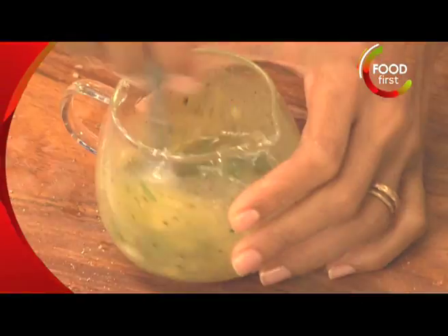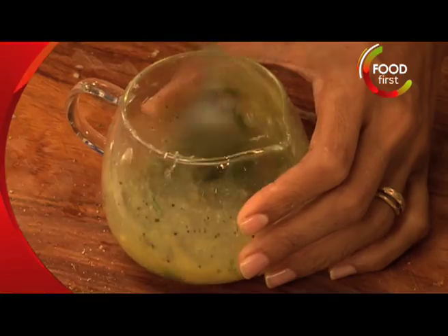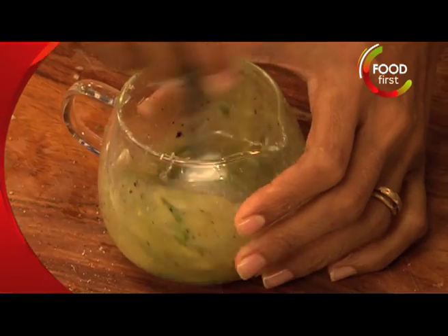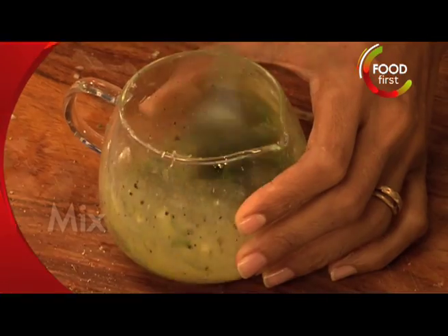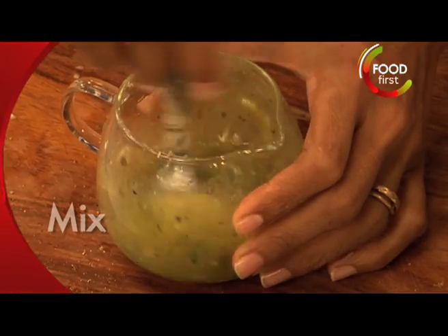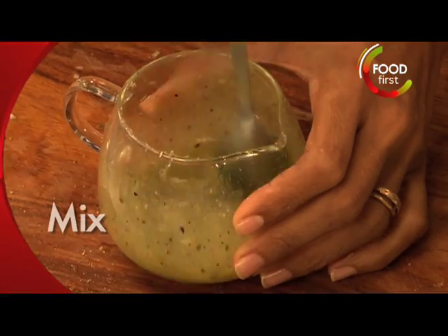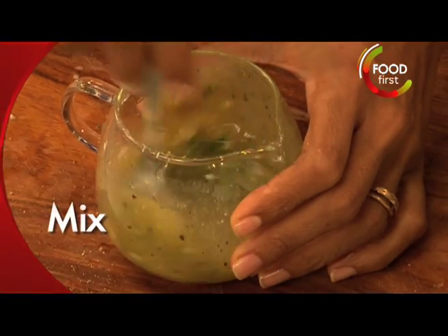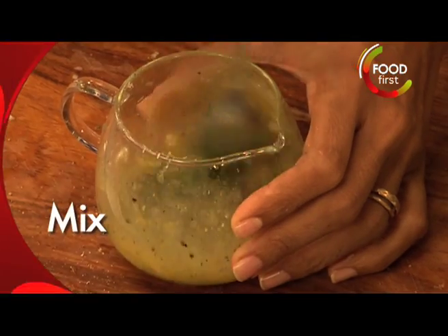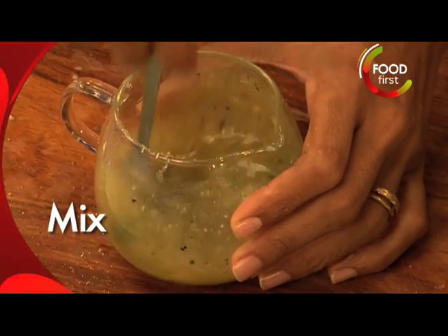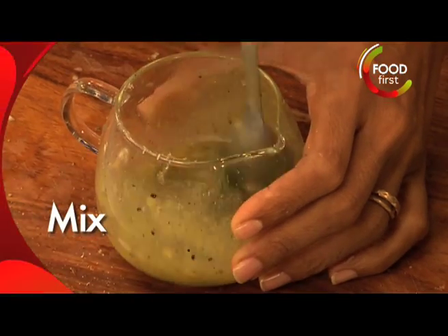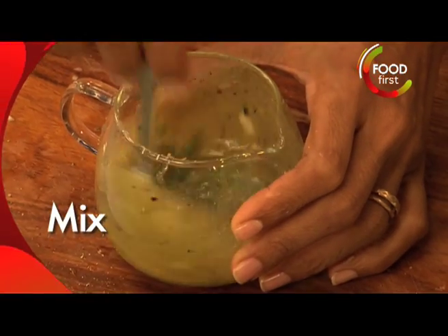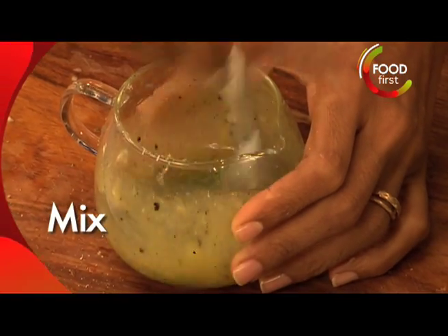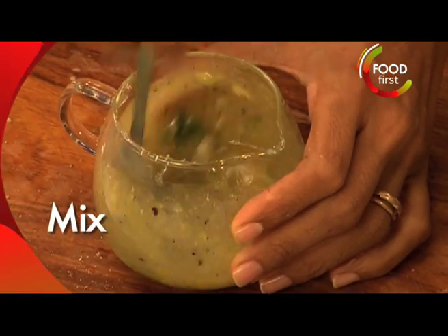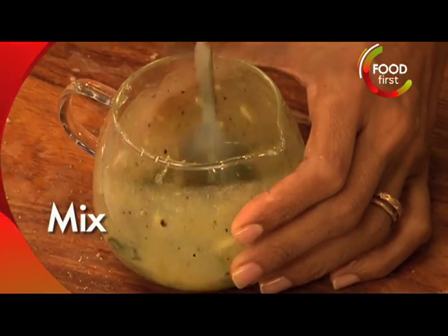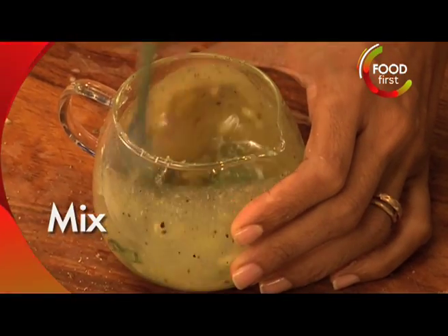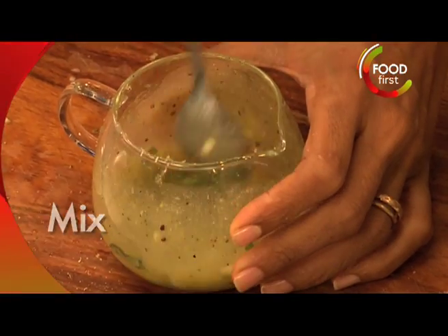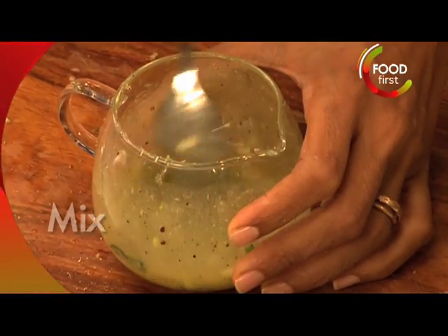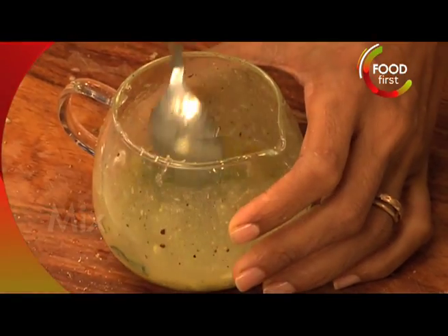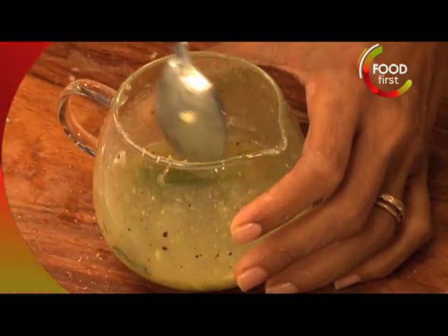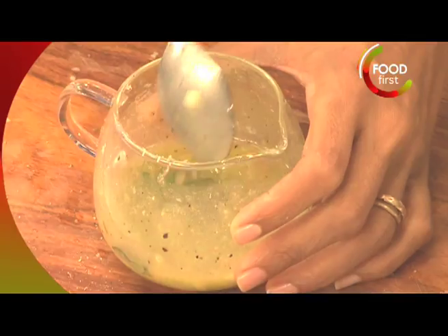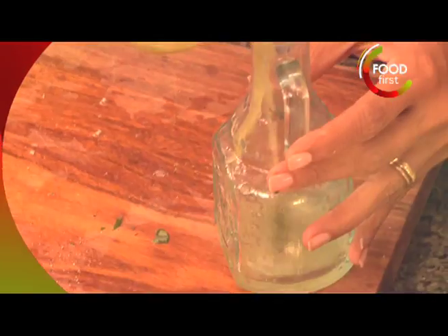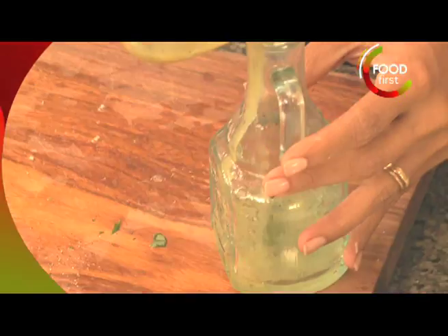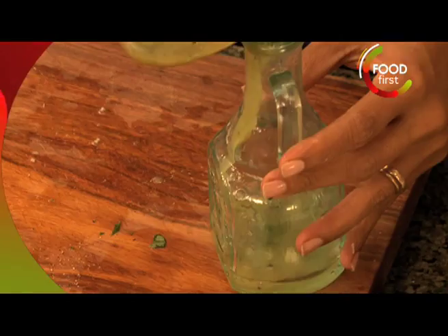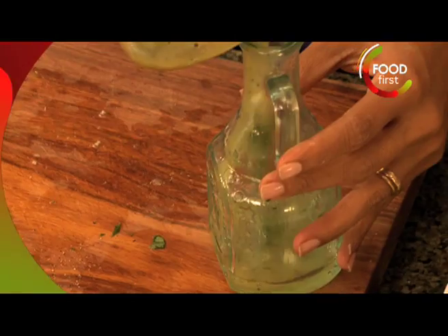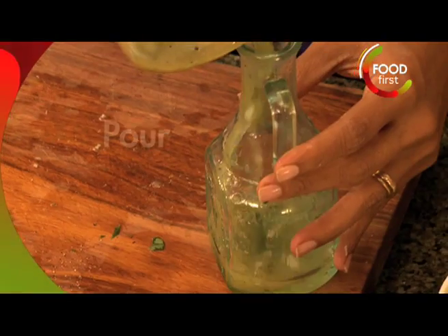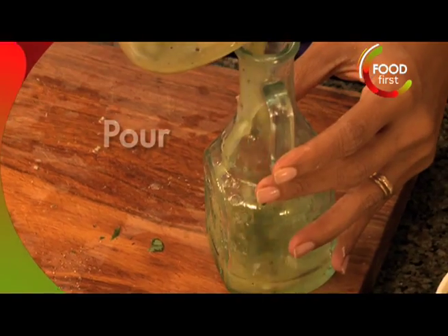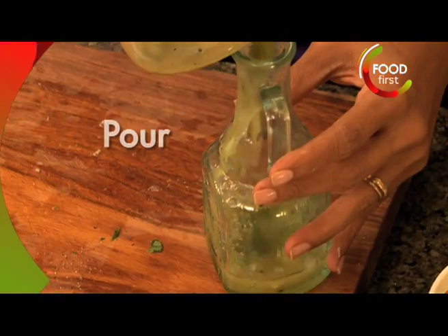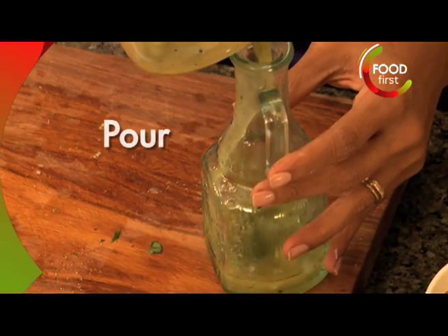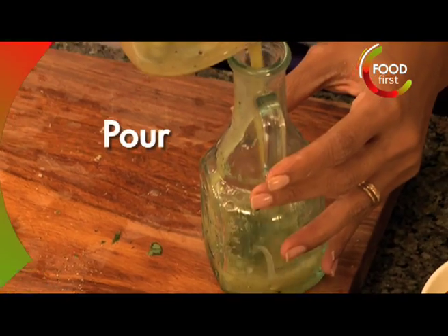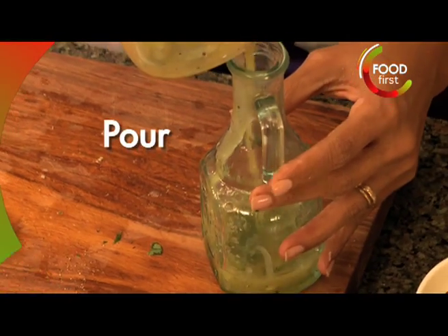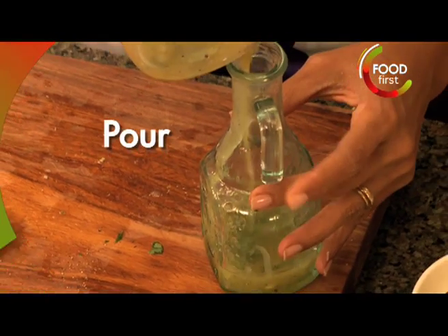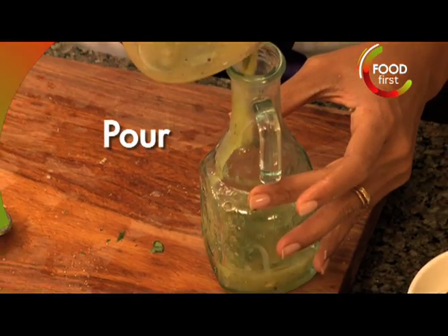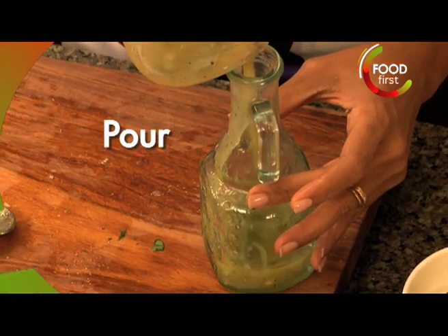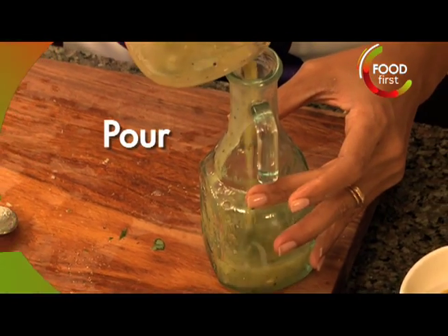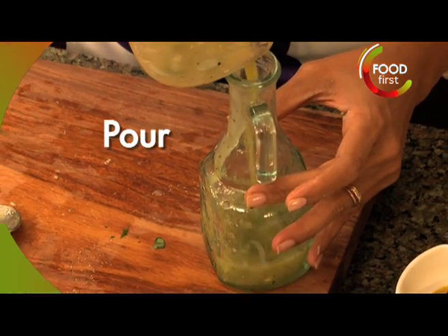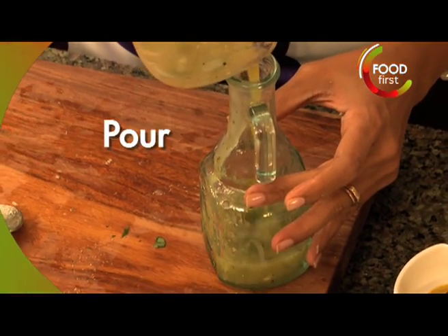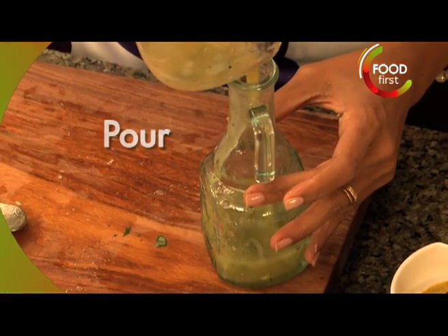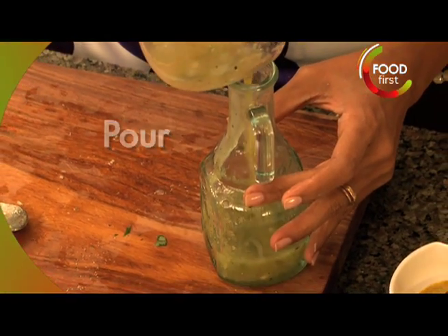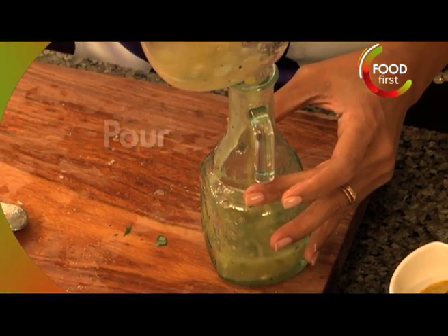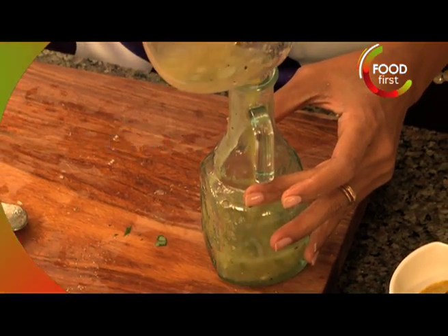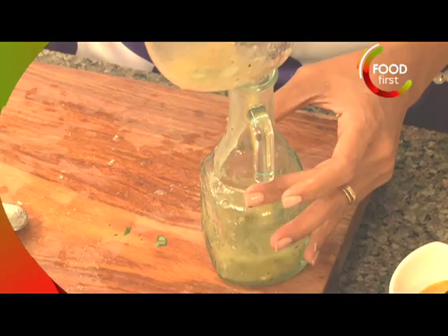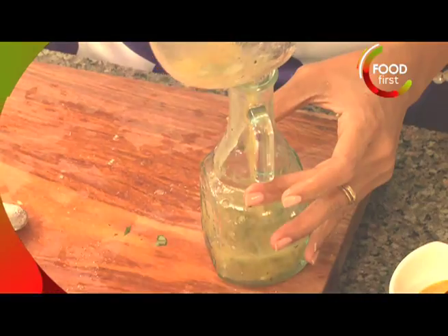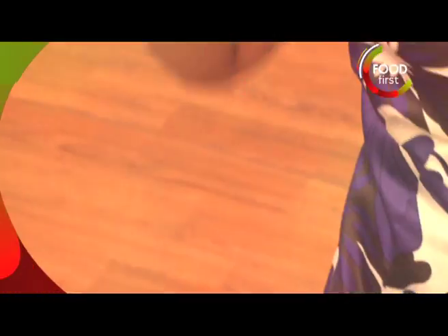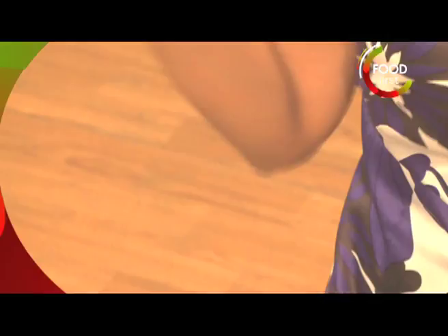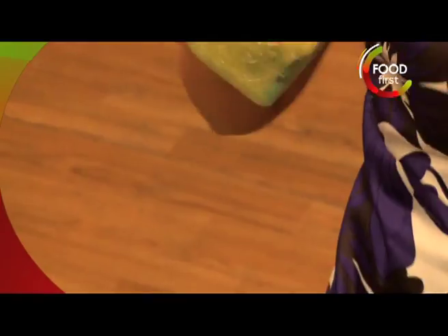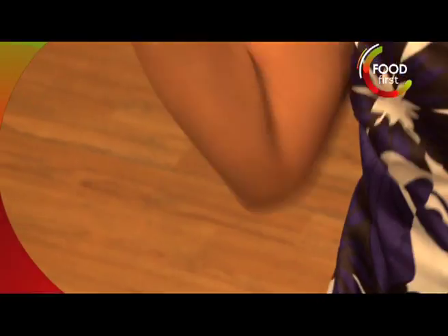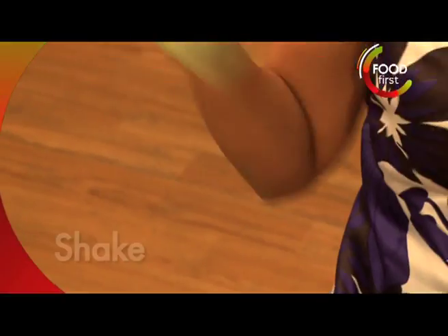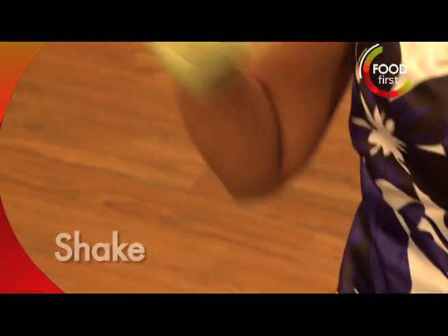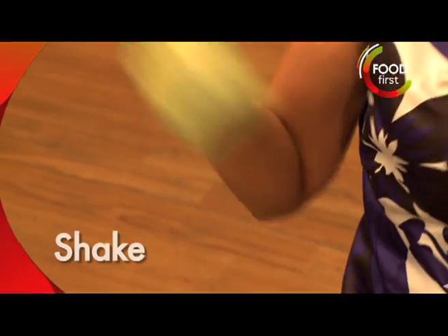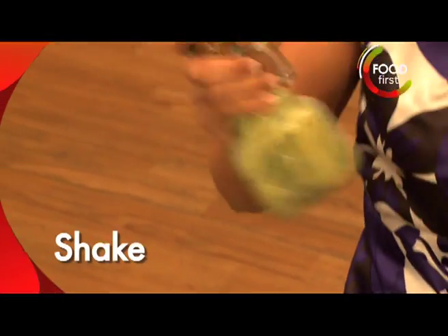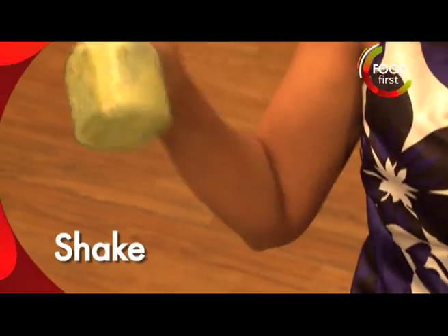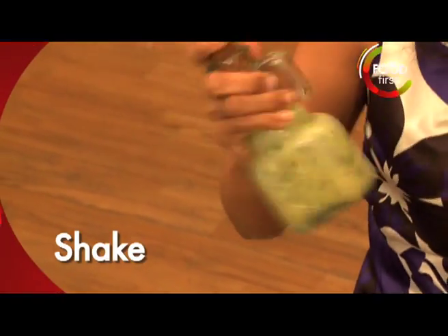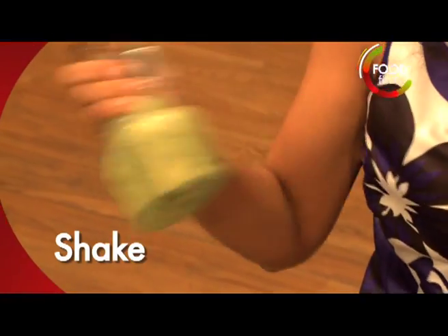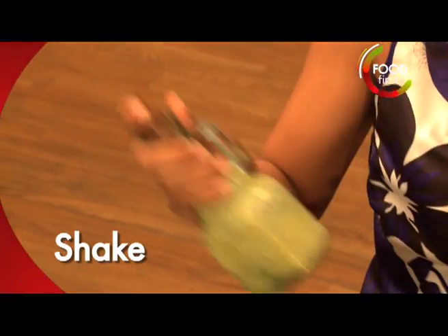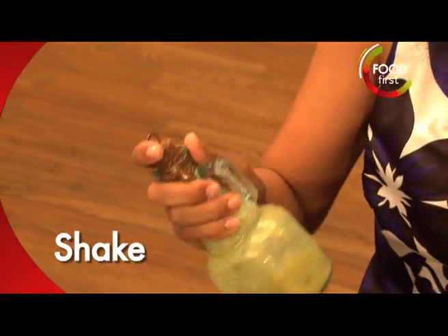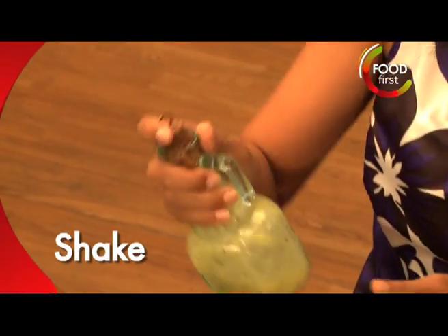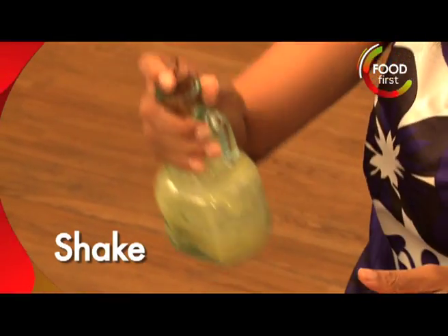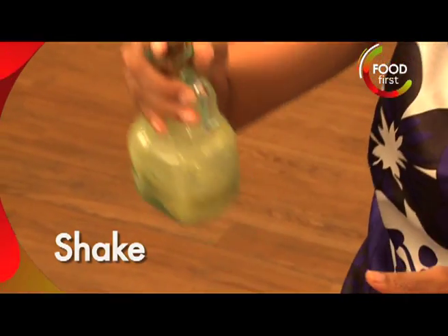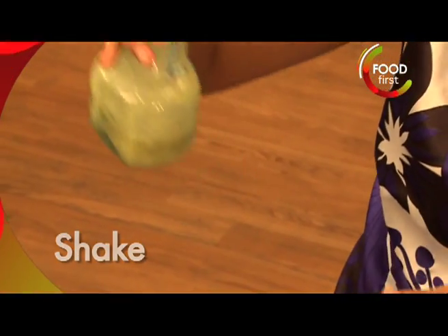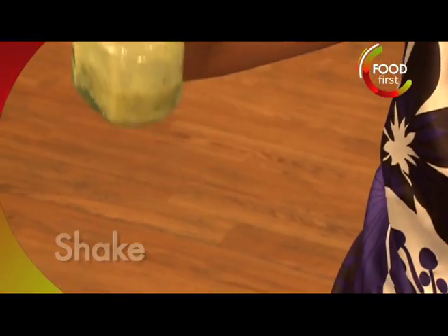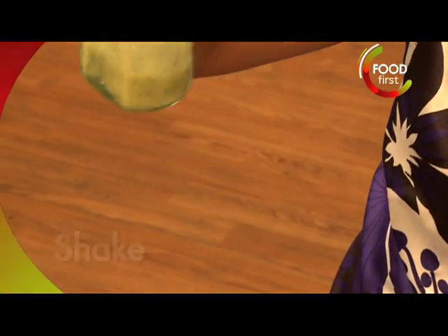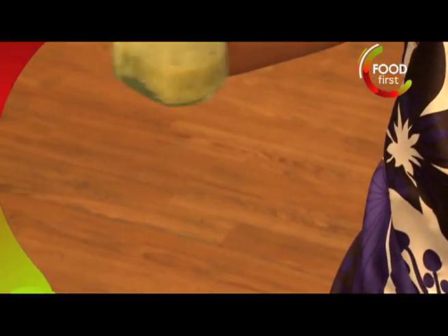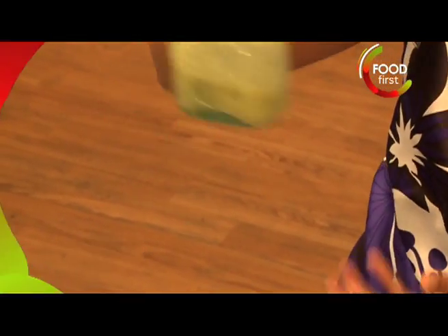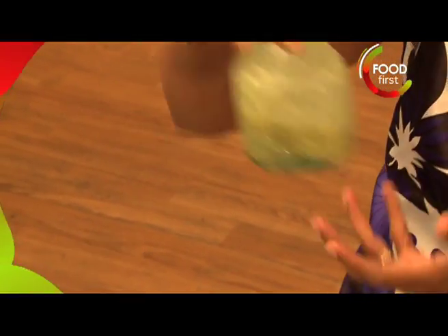I'm going to mix that all up, this goes into this bottle, shake it up like this and pour it out.